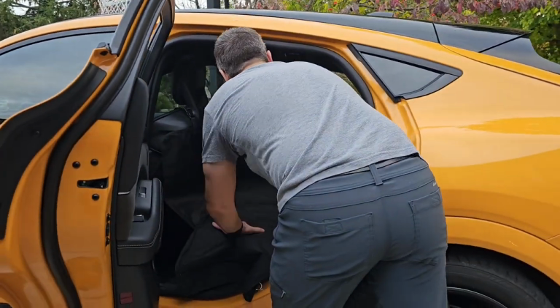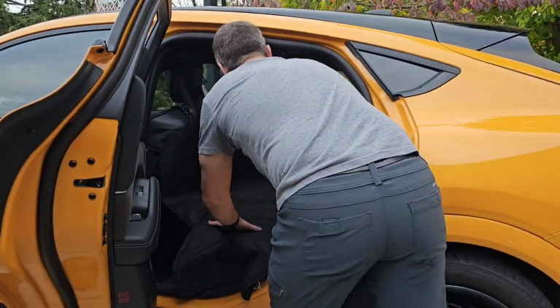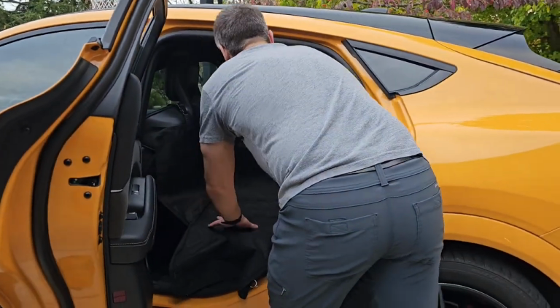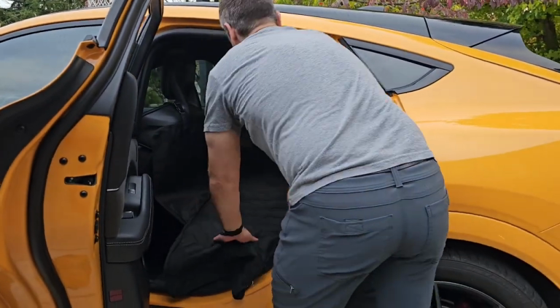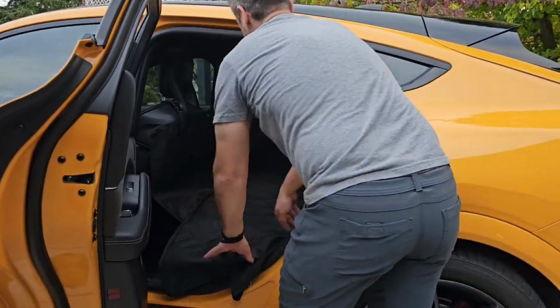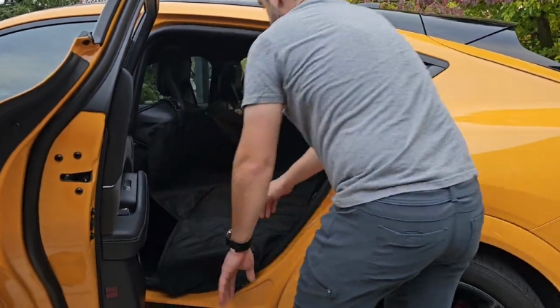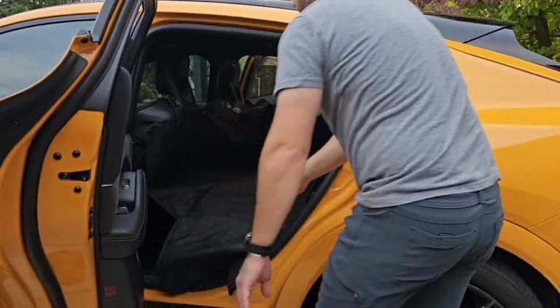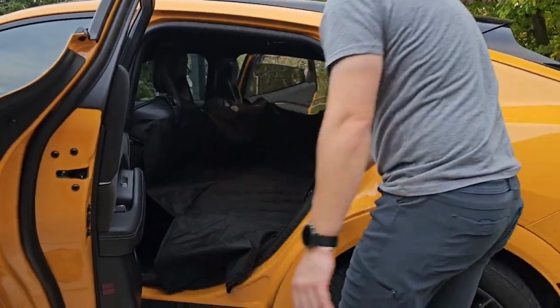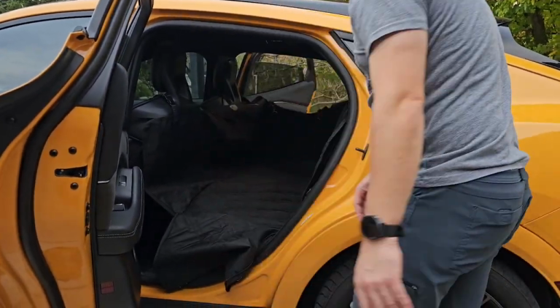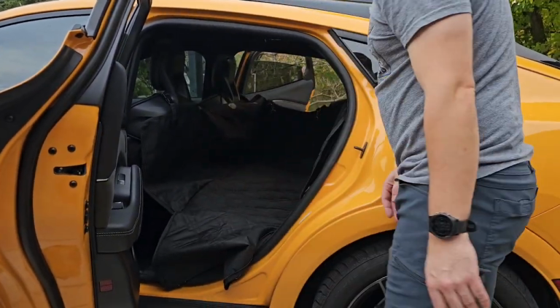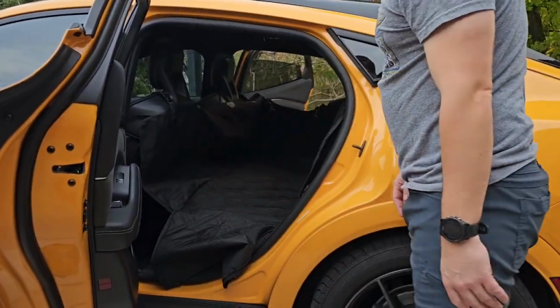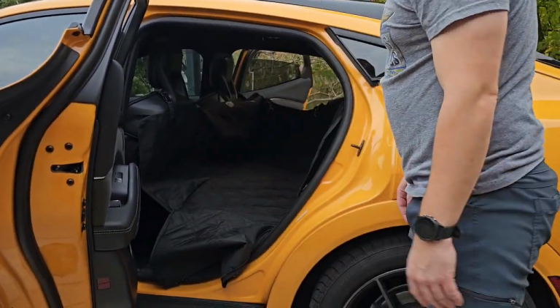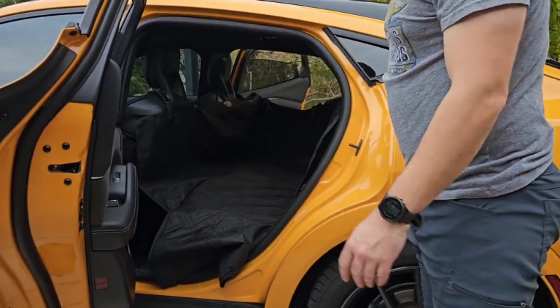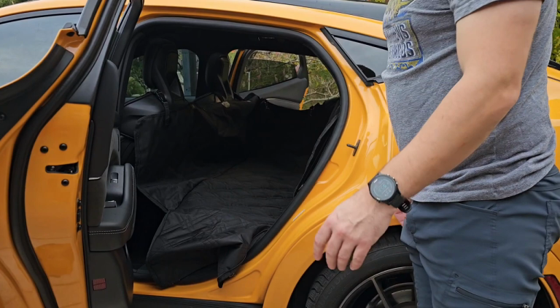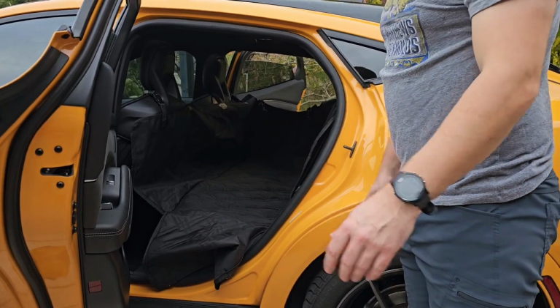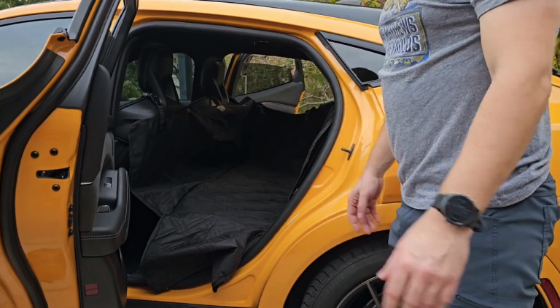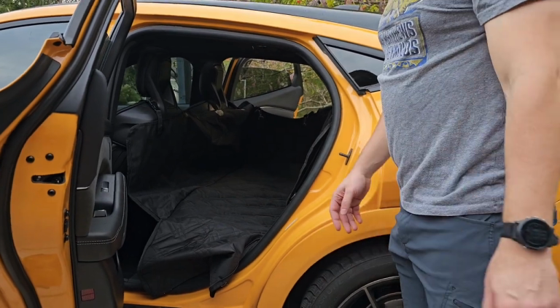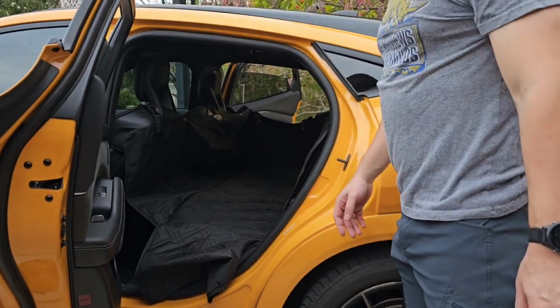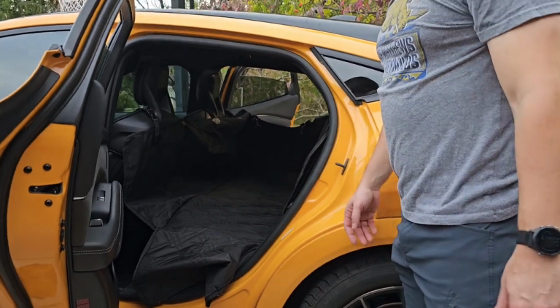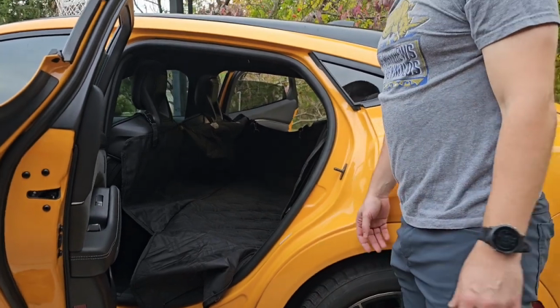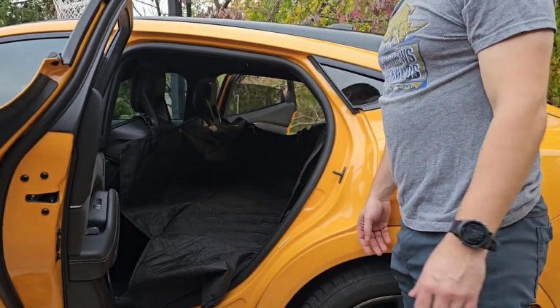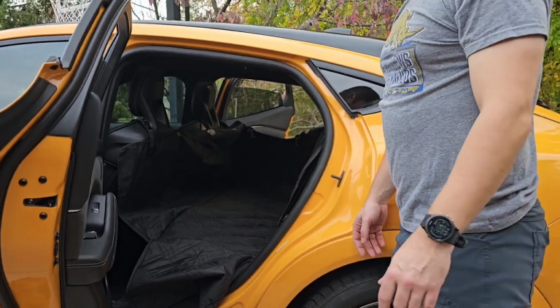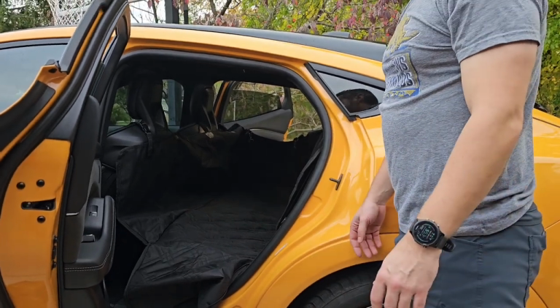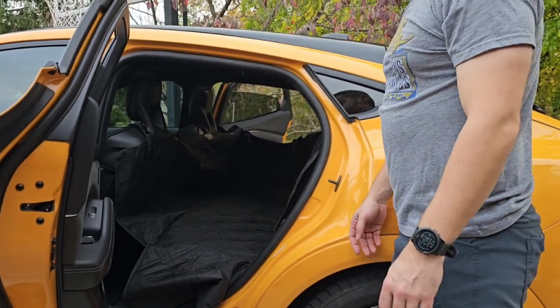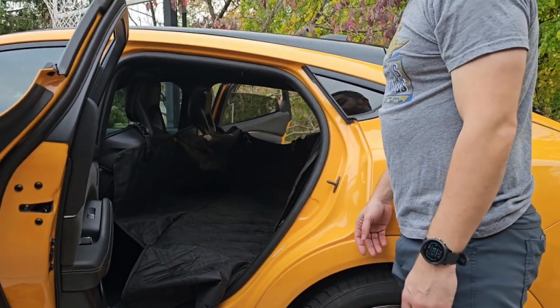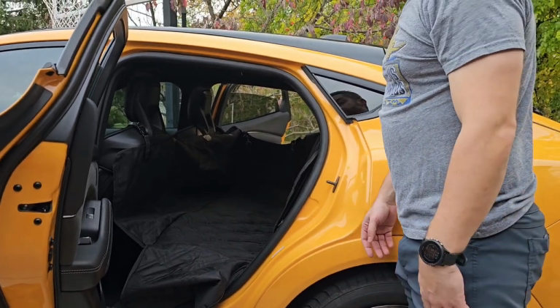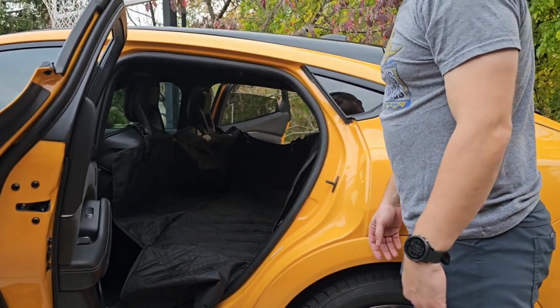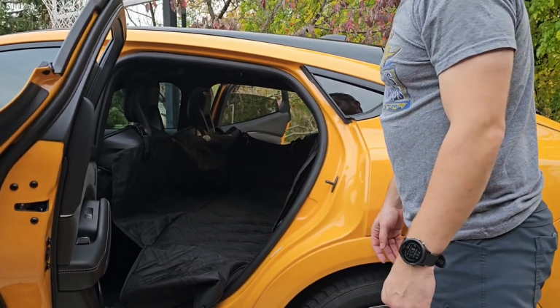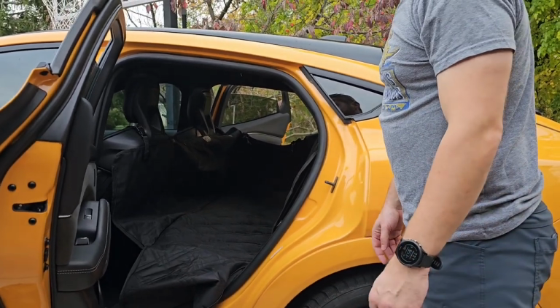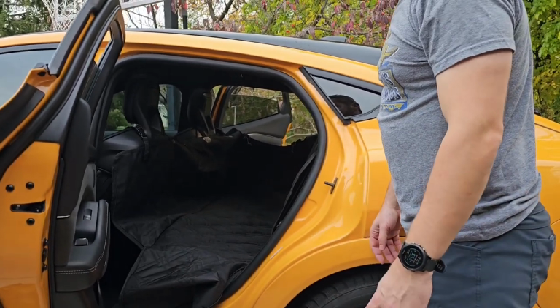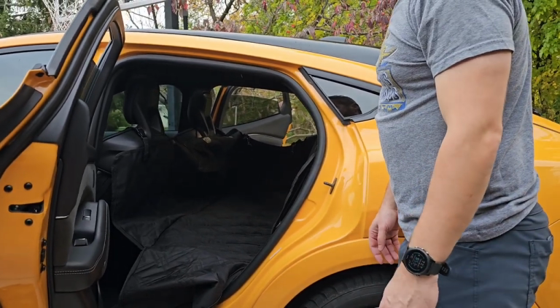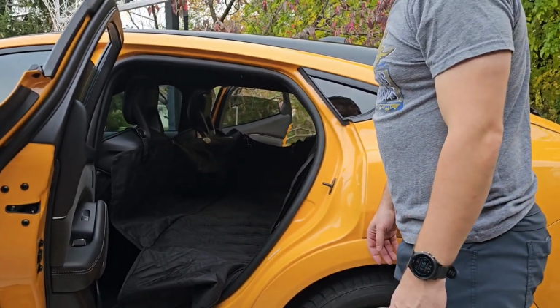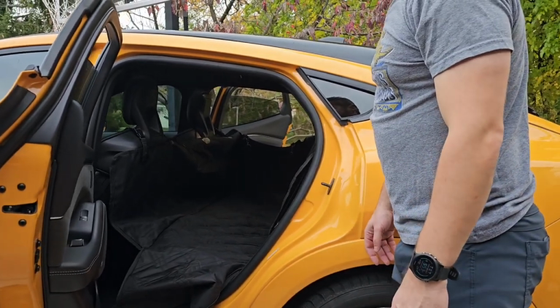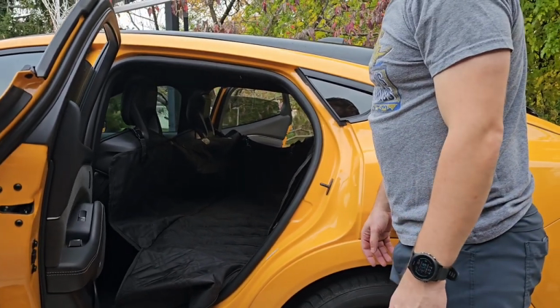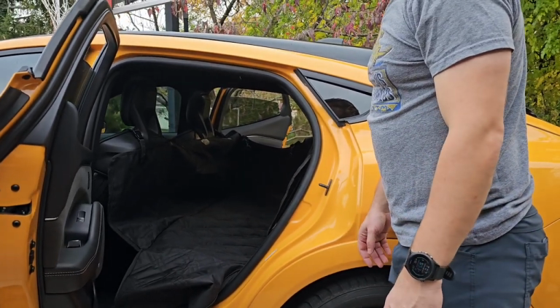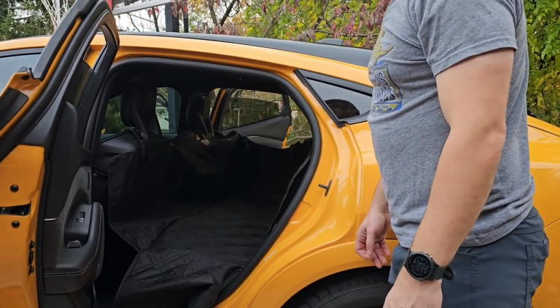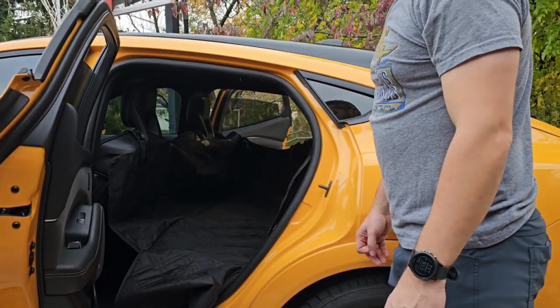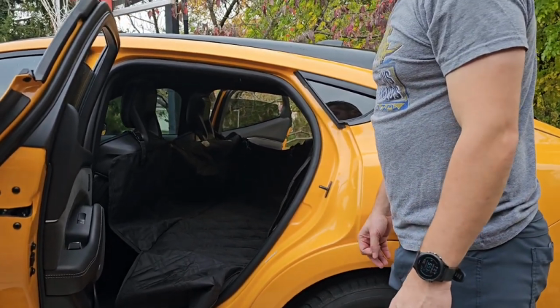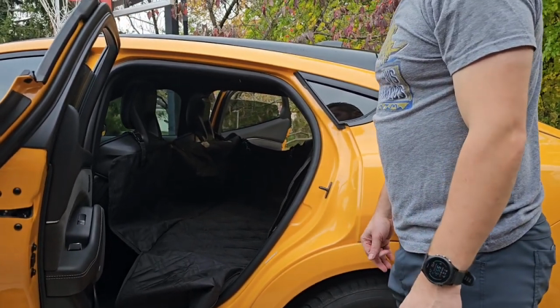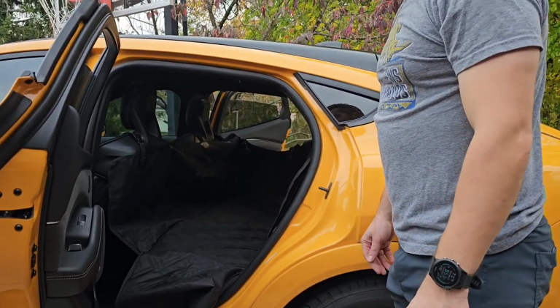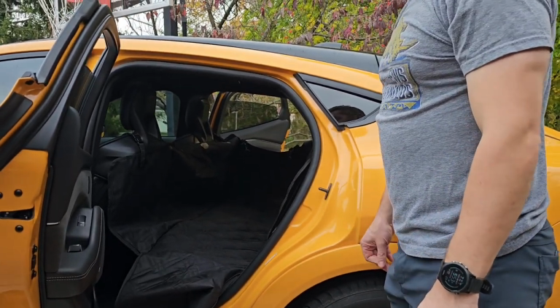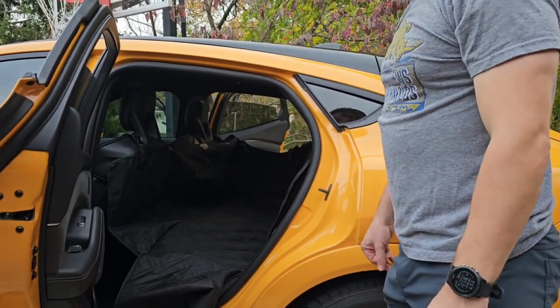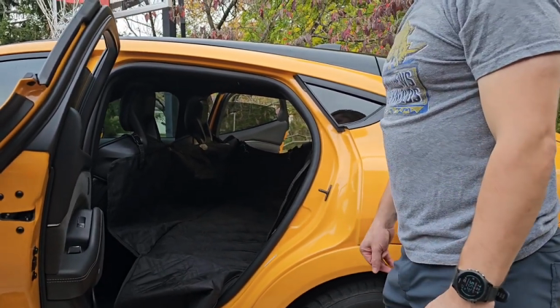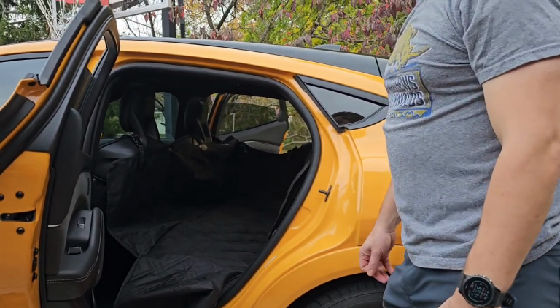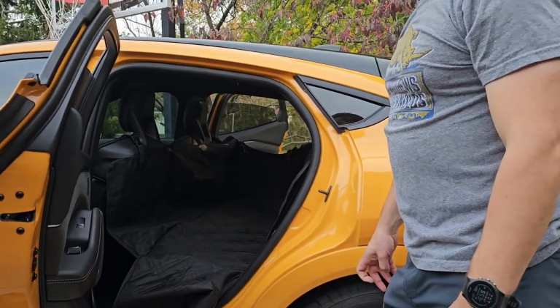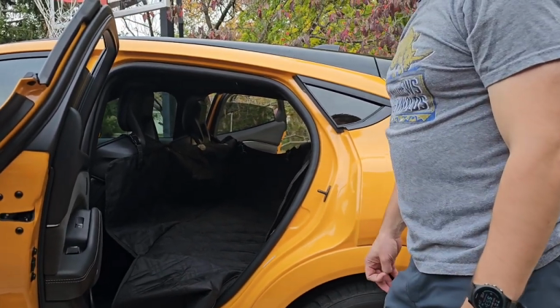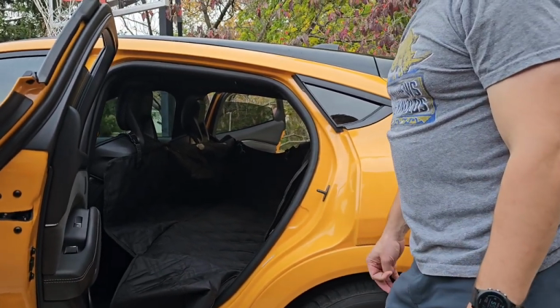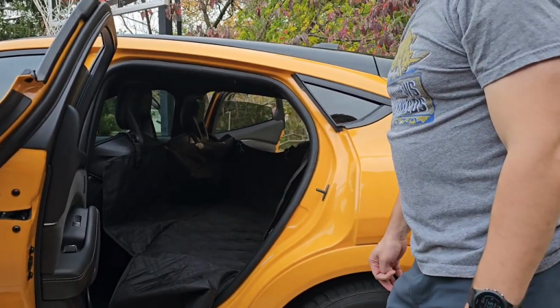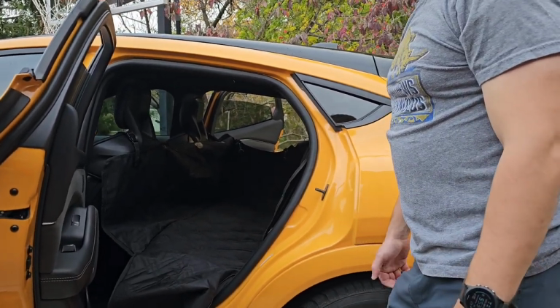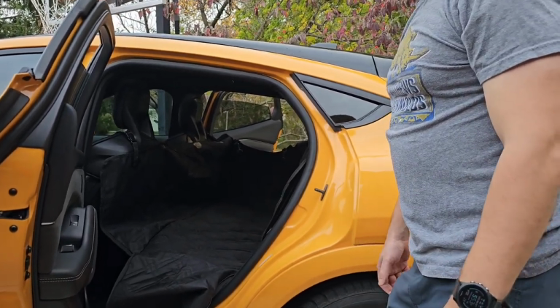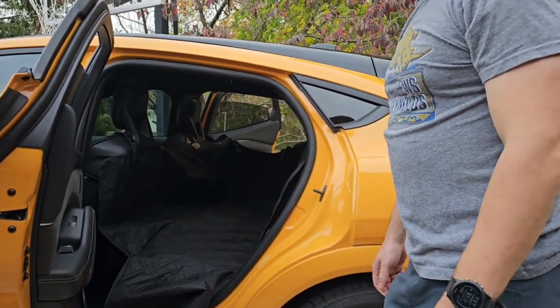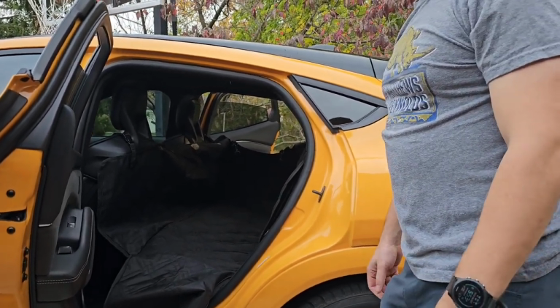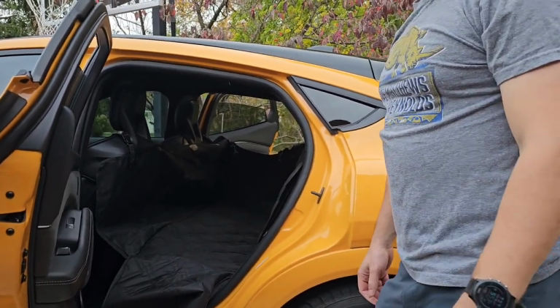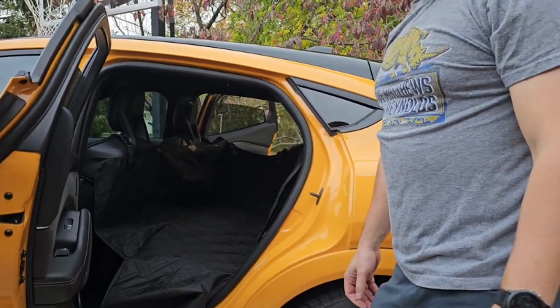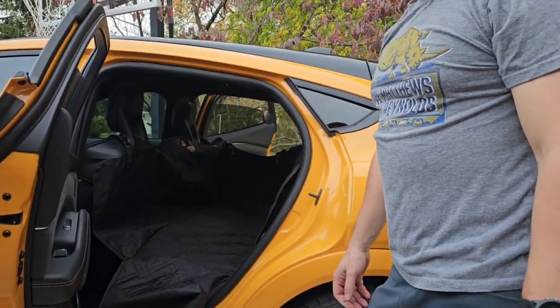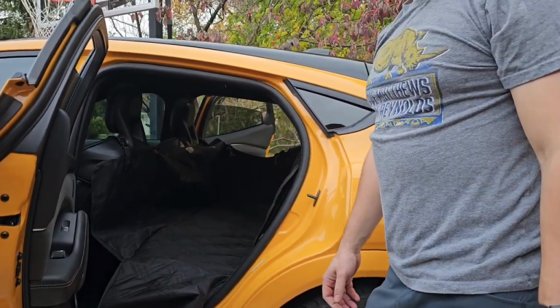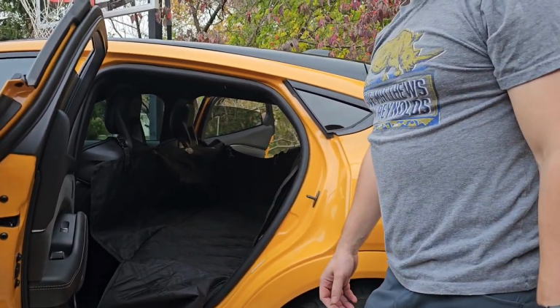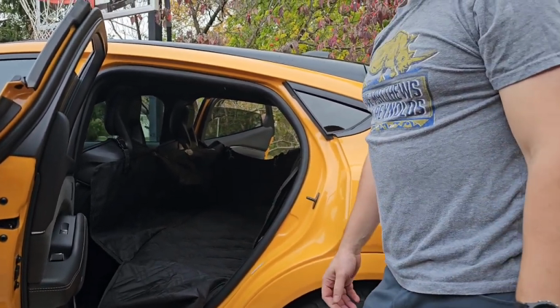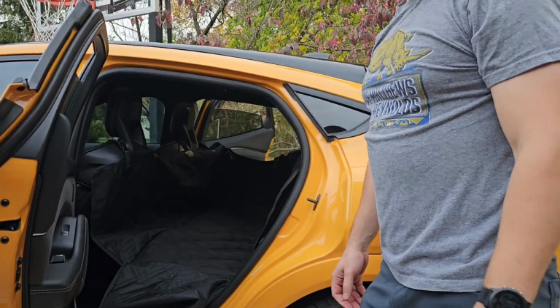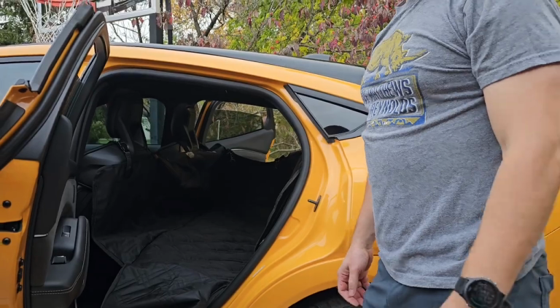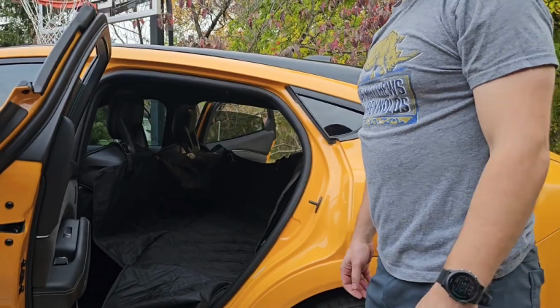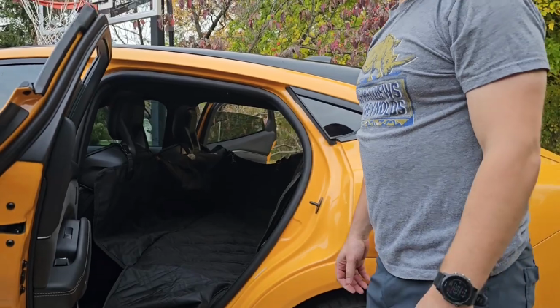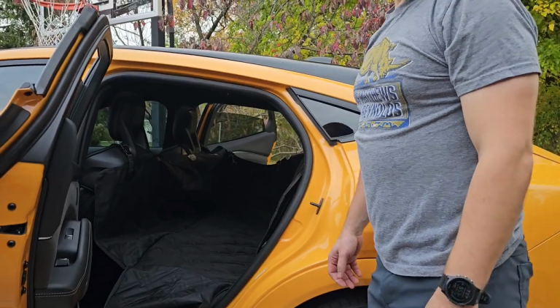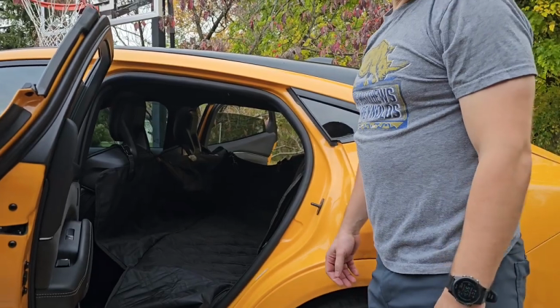And it is pretty much dog ready. So we're going to grab the dogs and put them in here and go for a little ride and see how they fit.